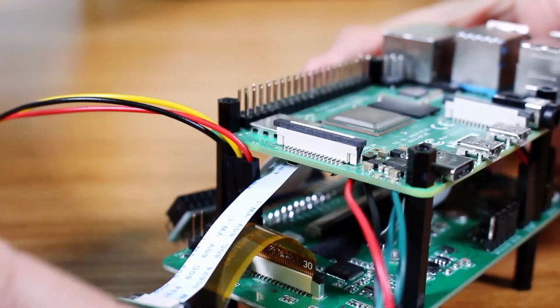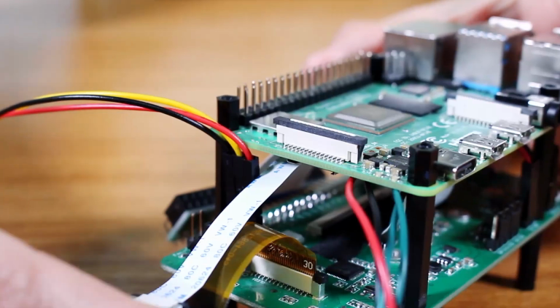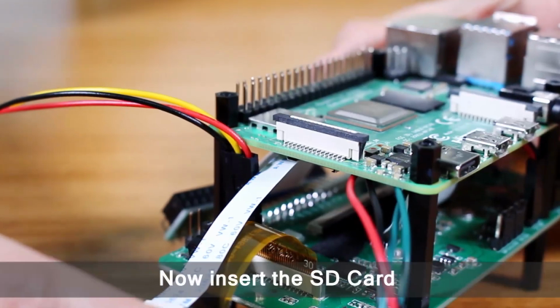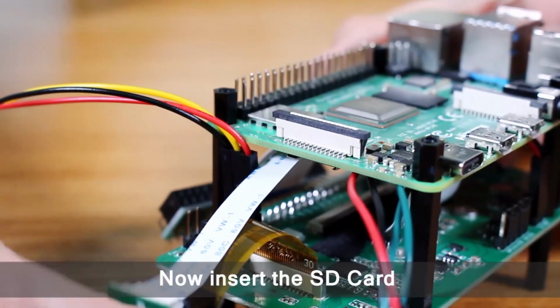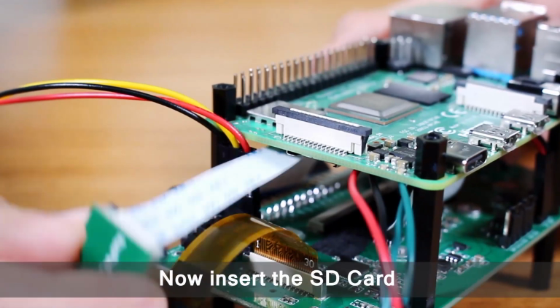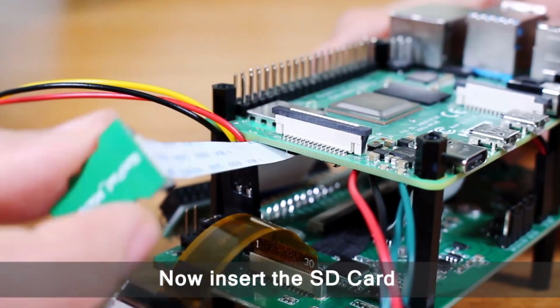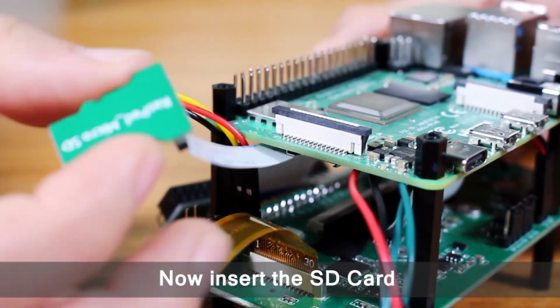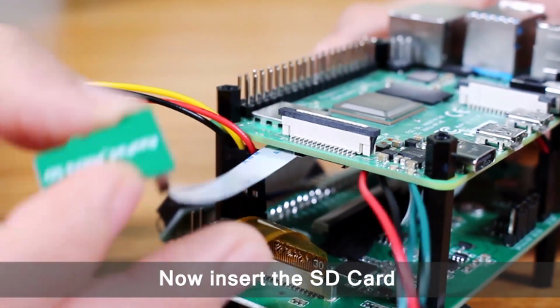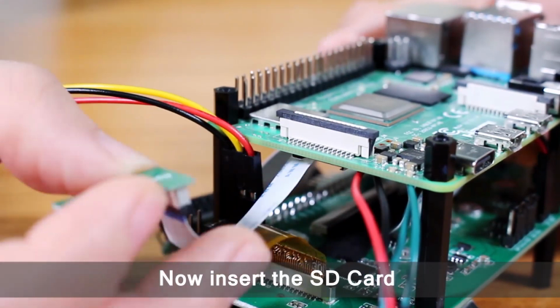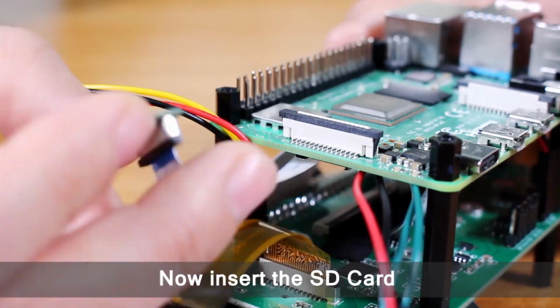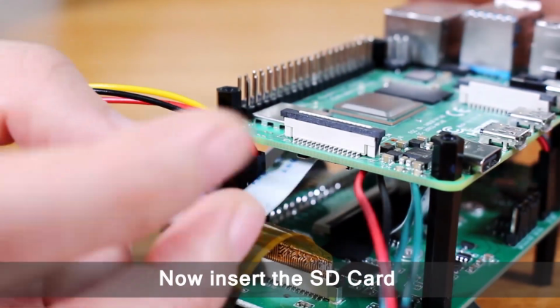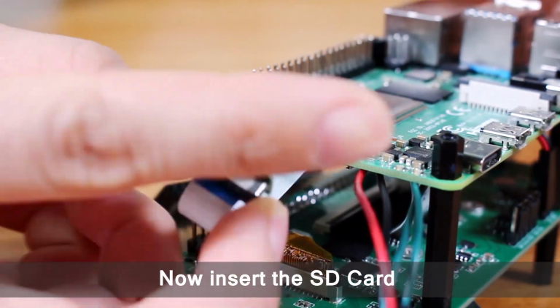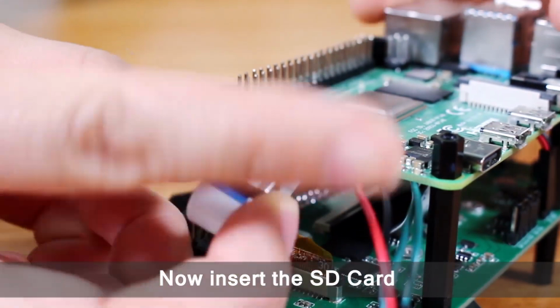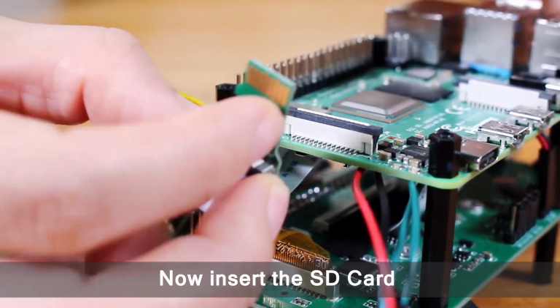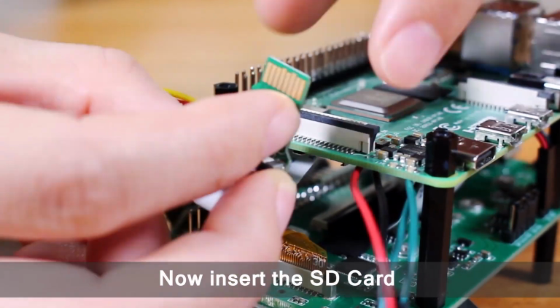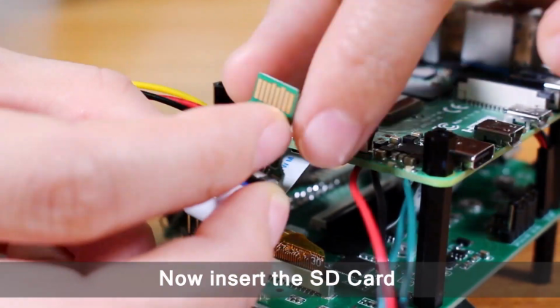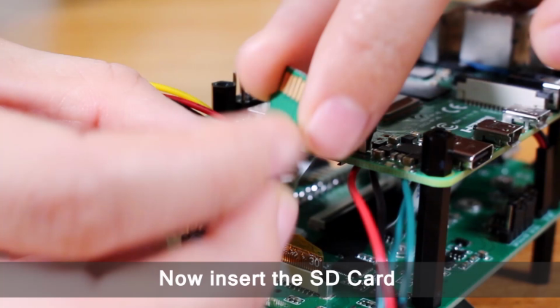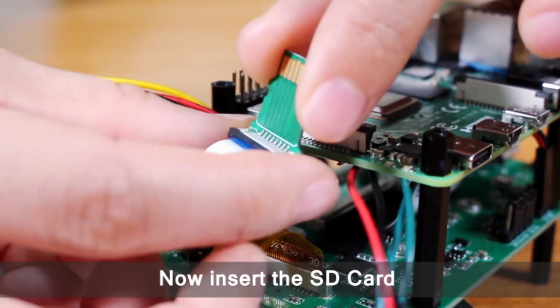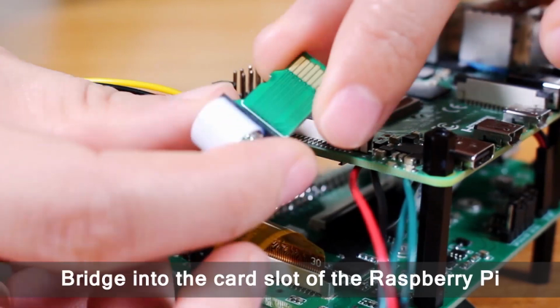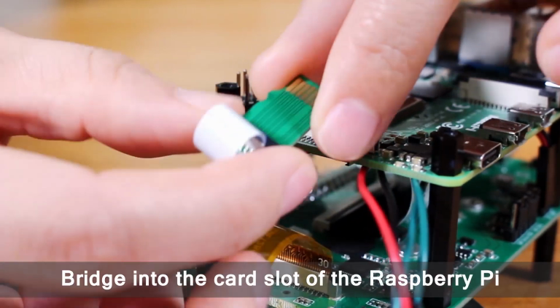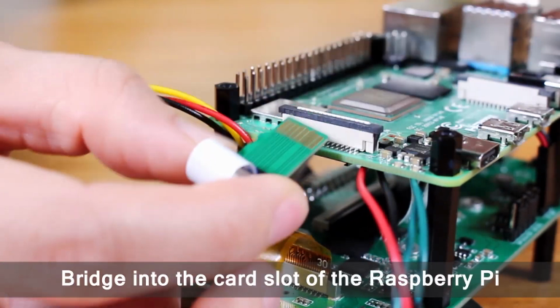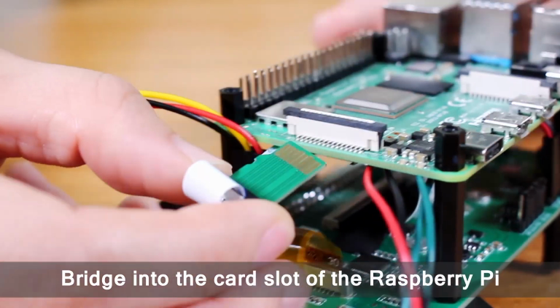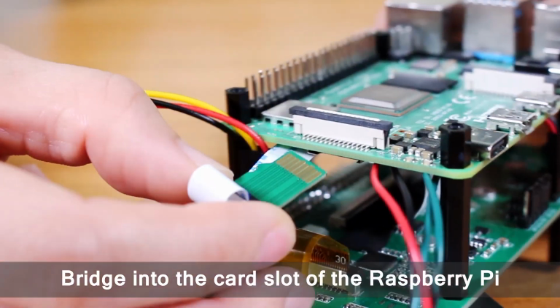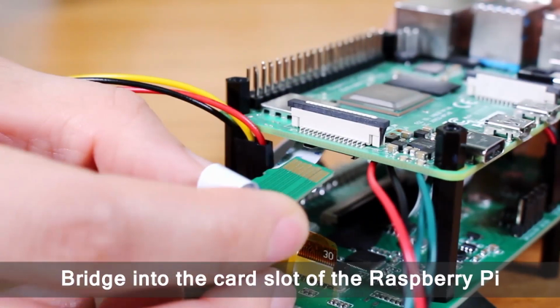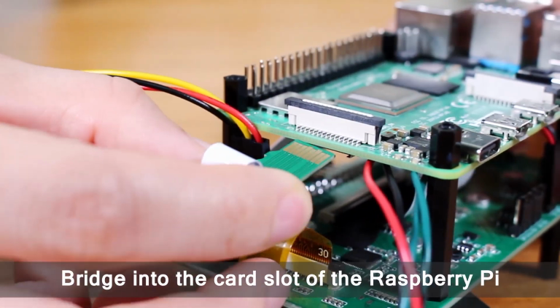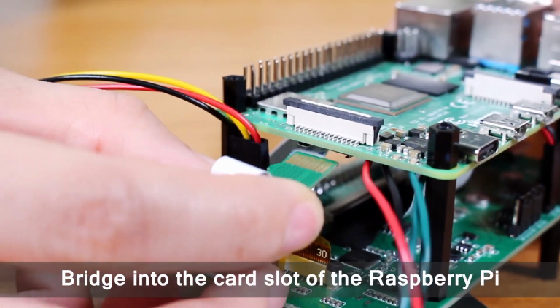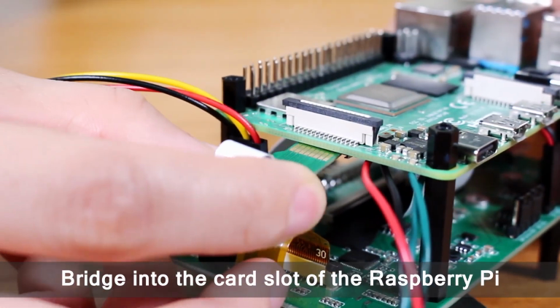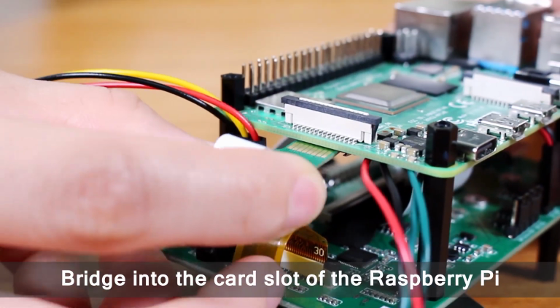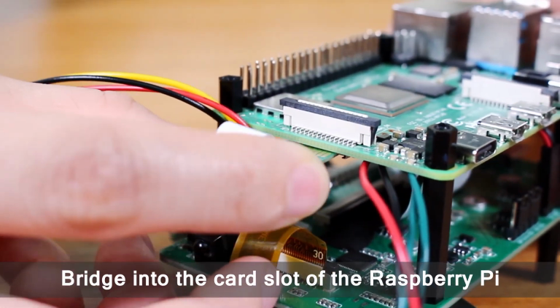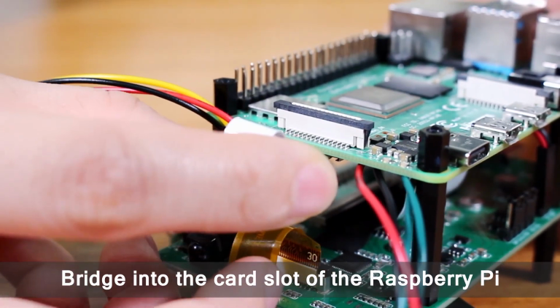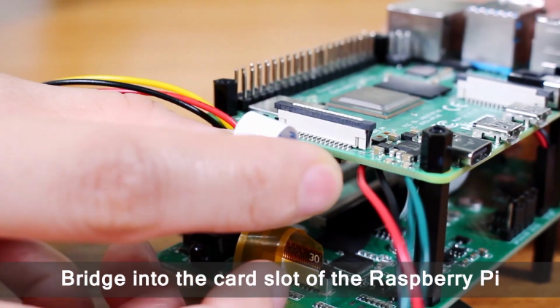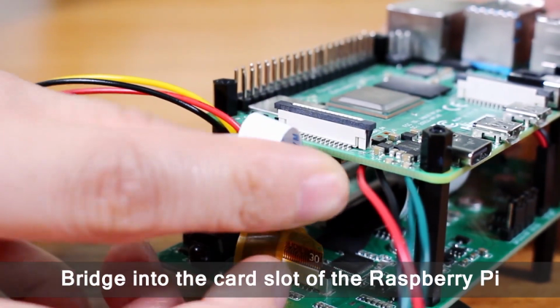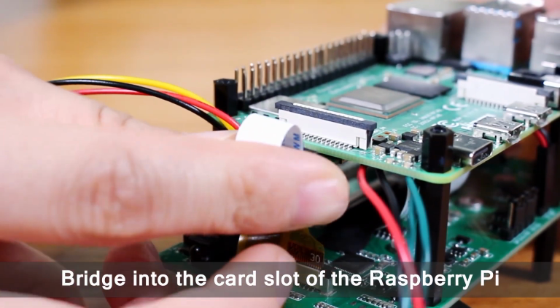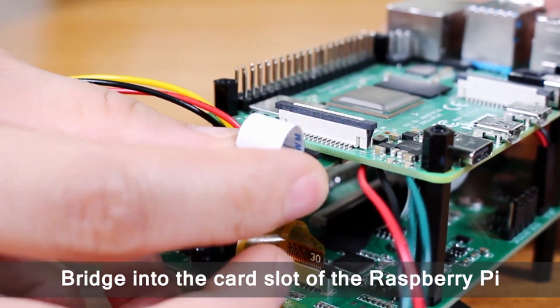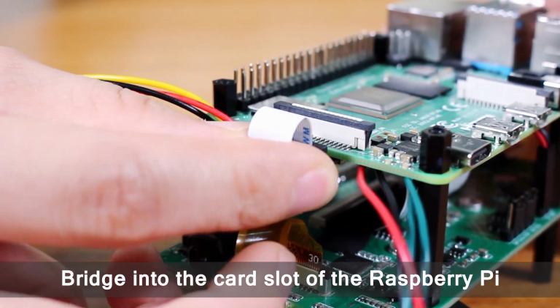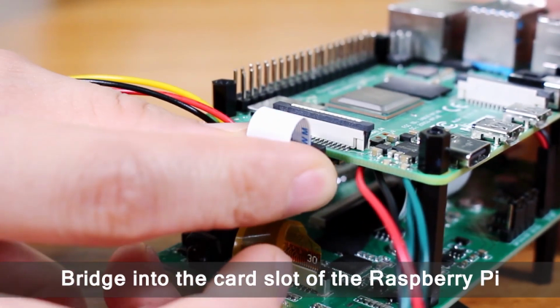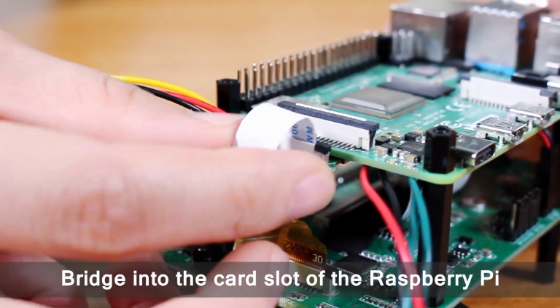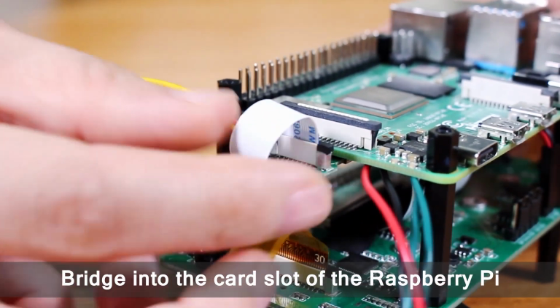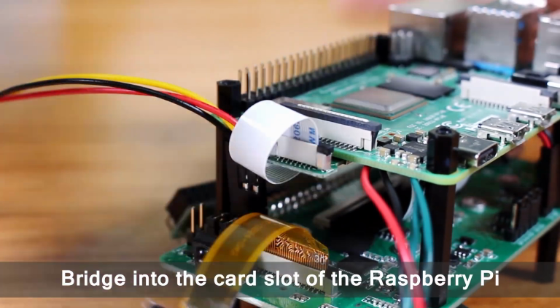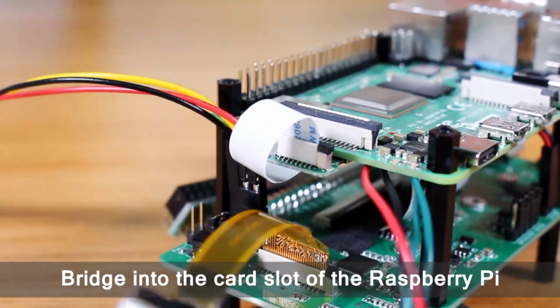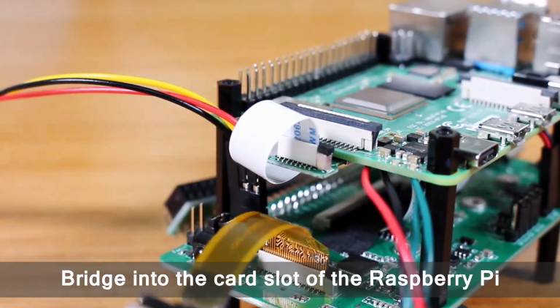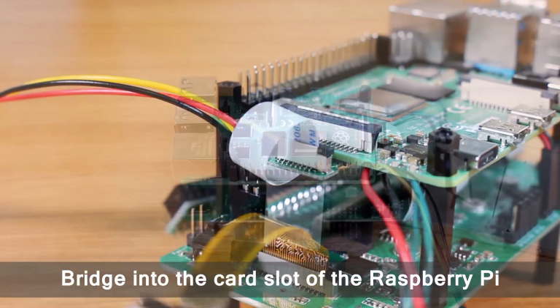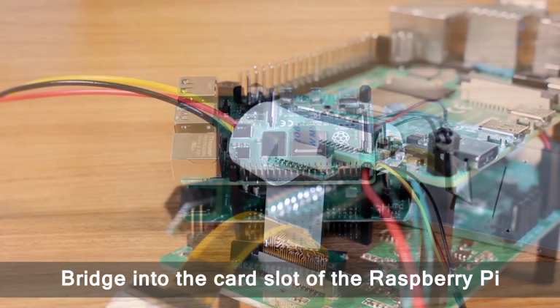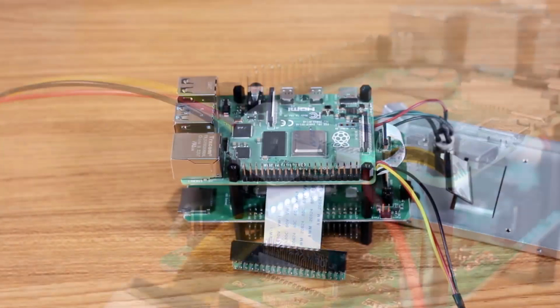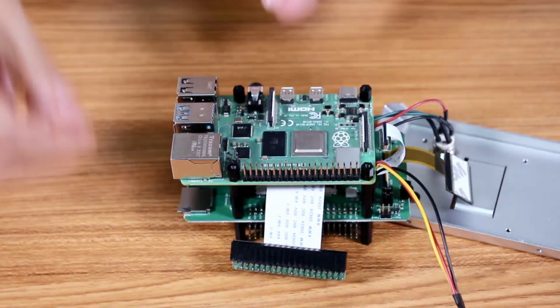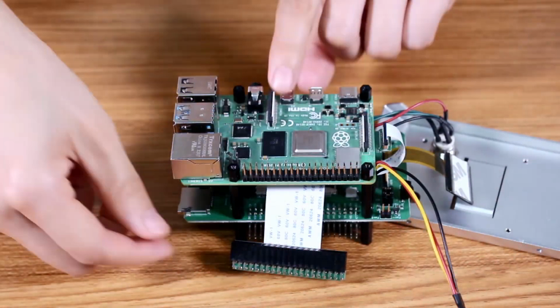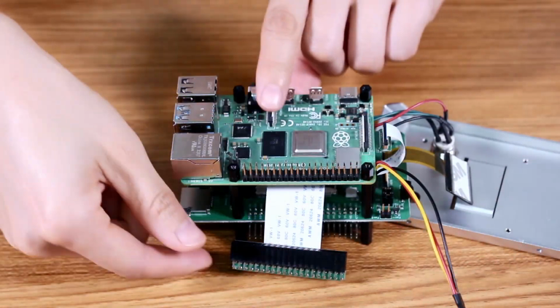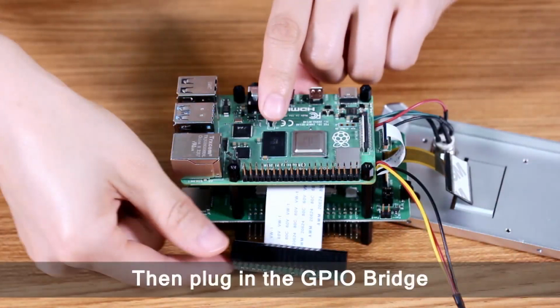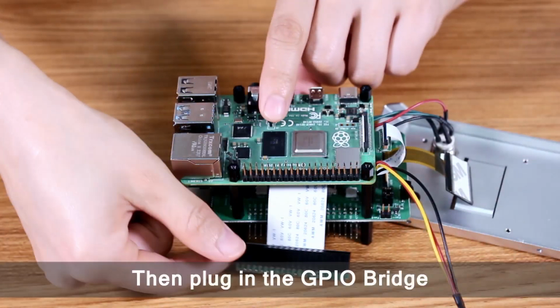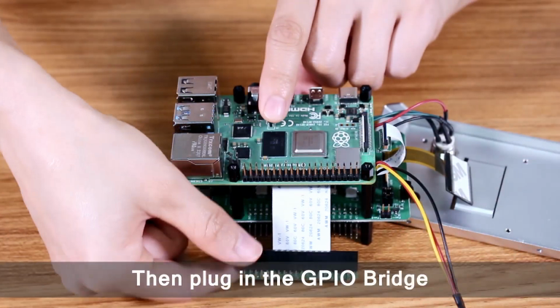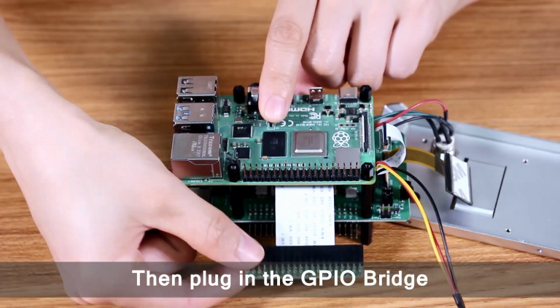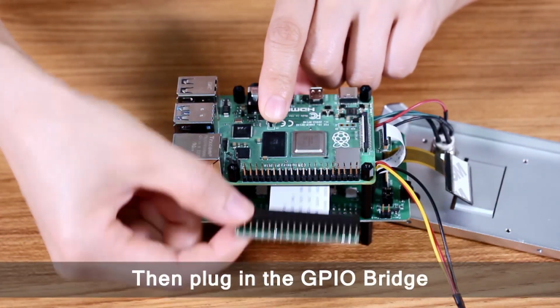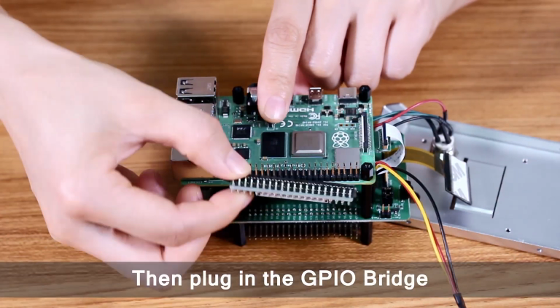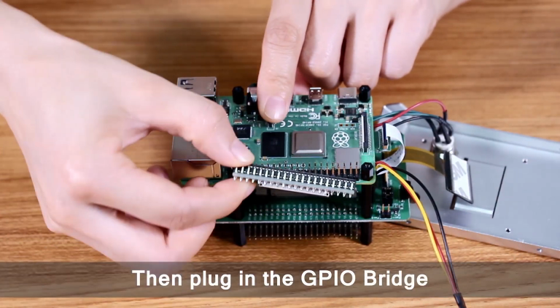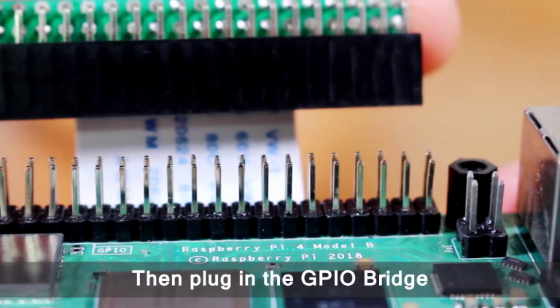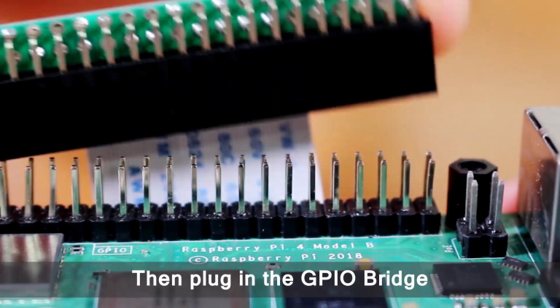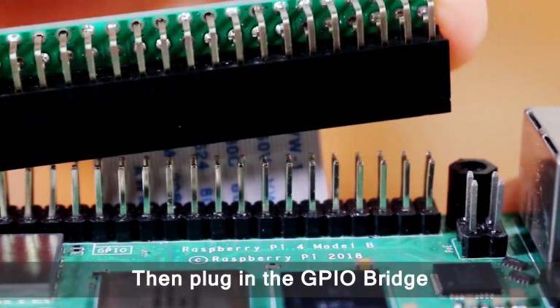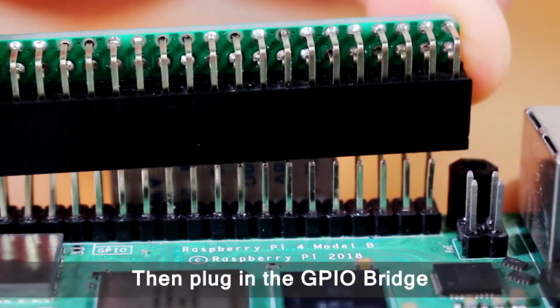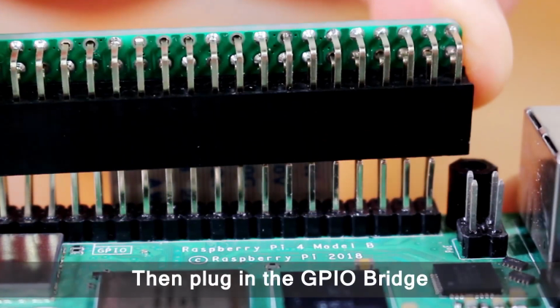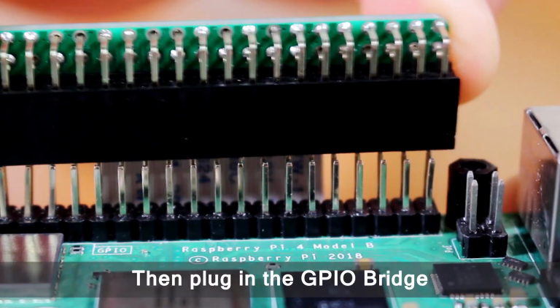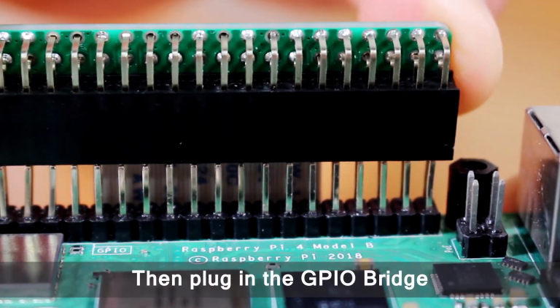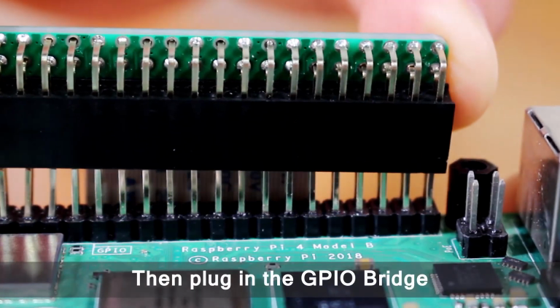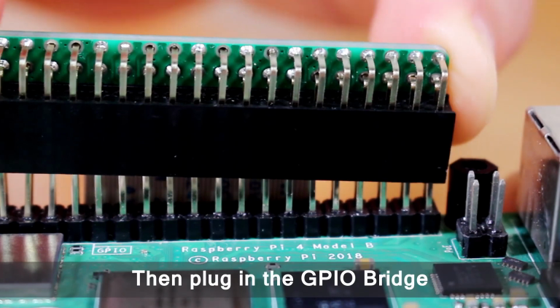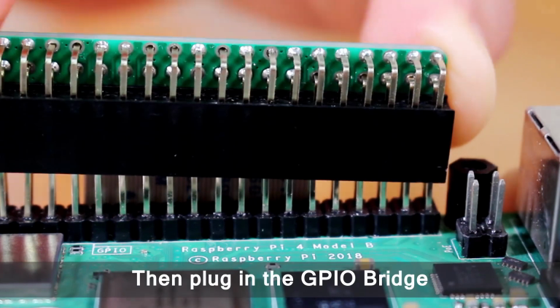Now insert the SD card bridge into the card slot of the Raspberry Pi. Then plug in the GPIO bridge.